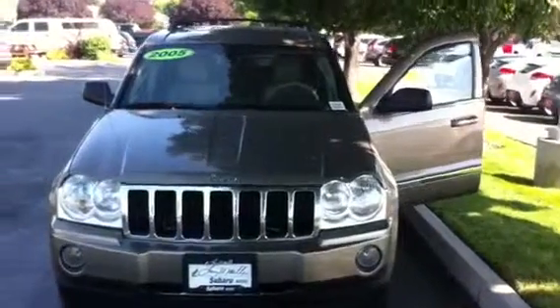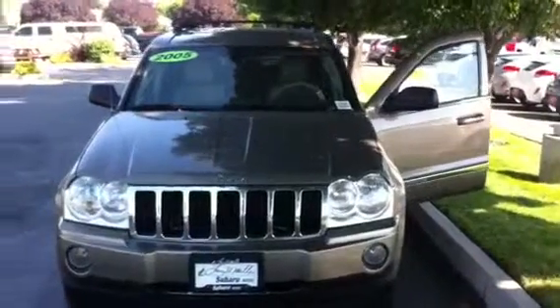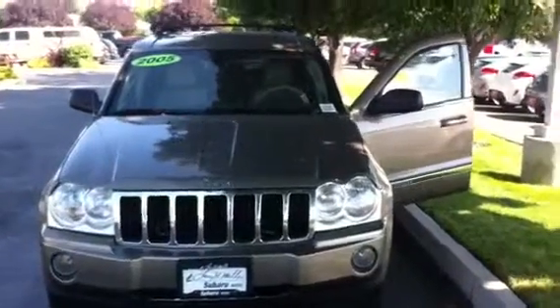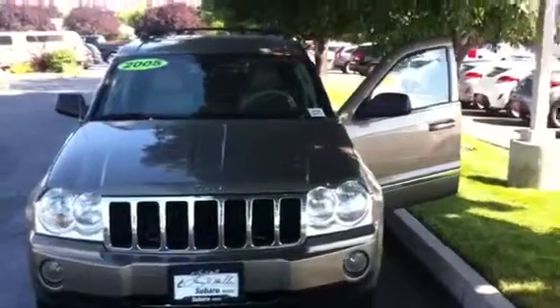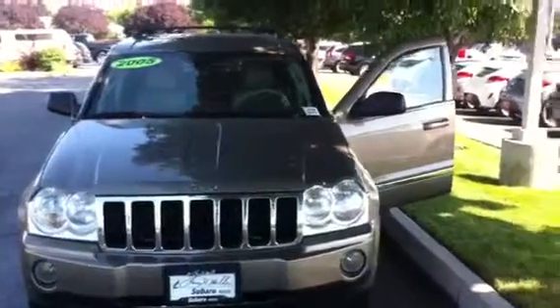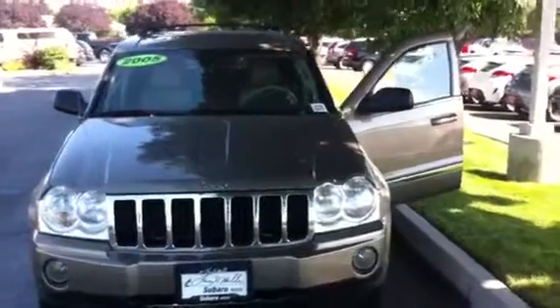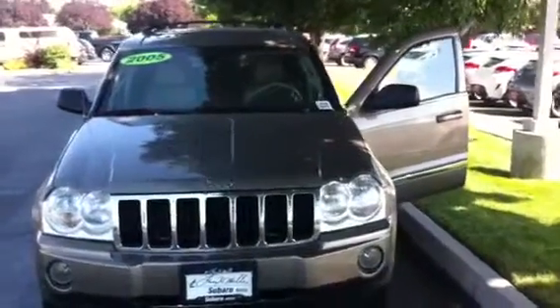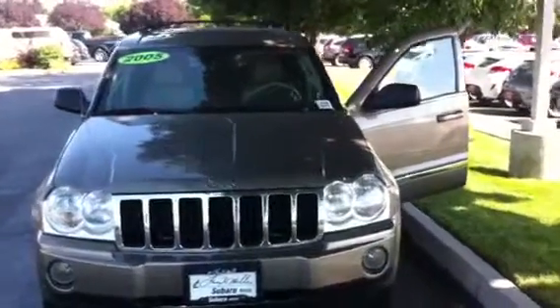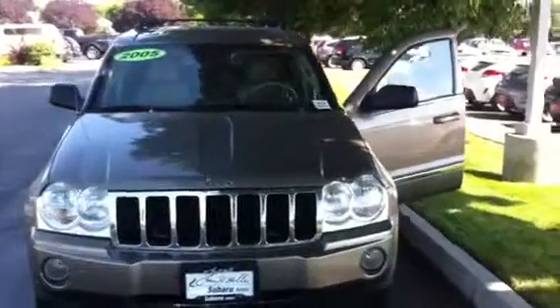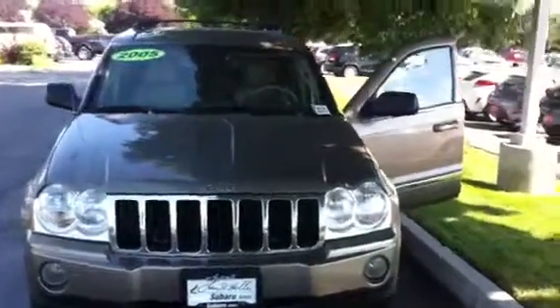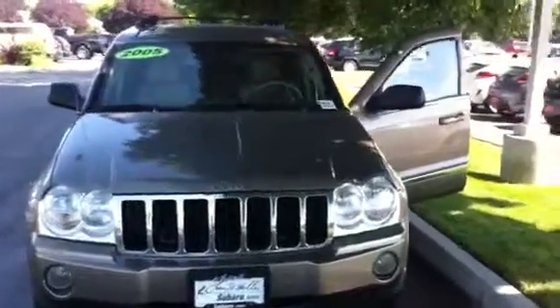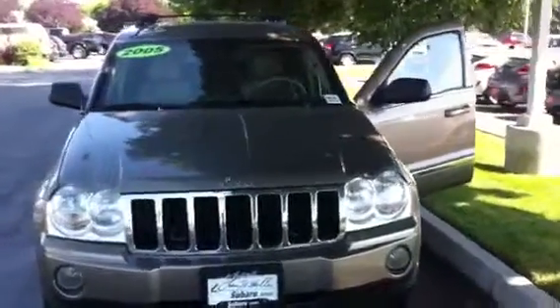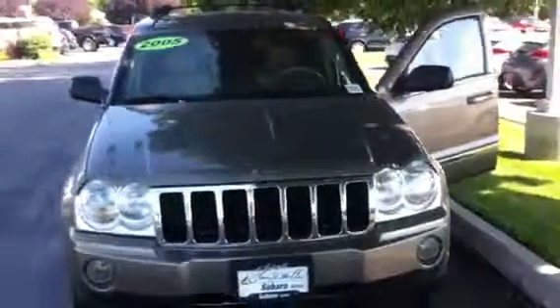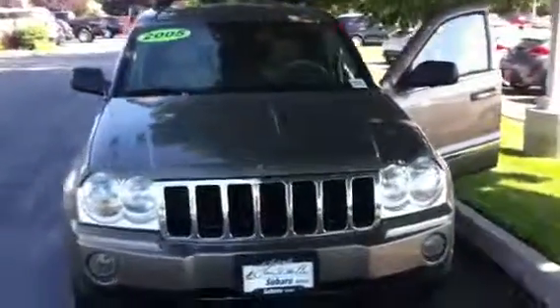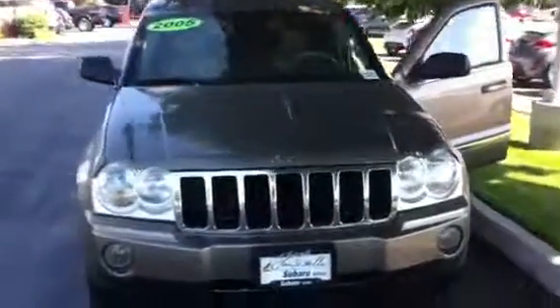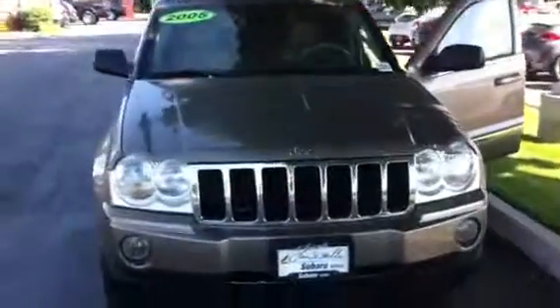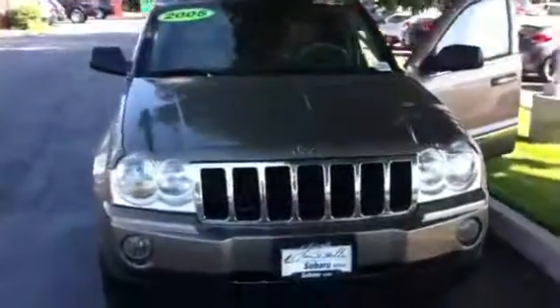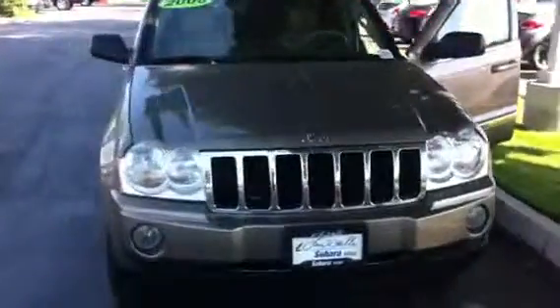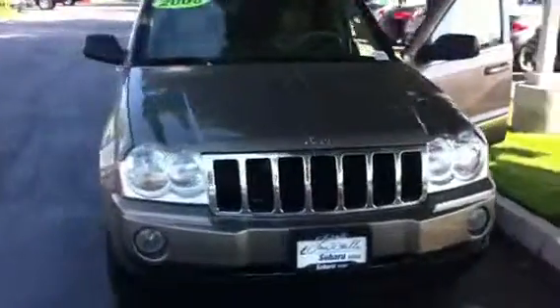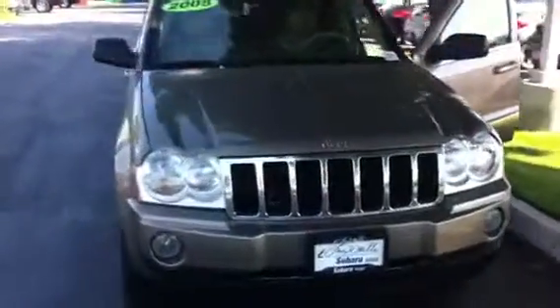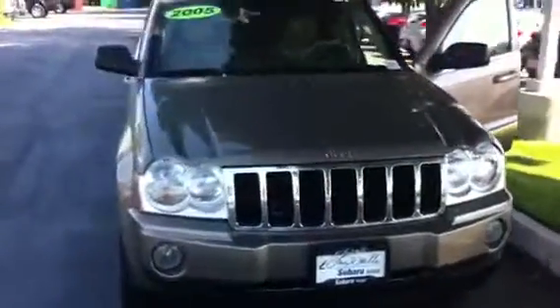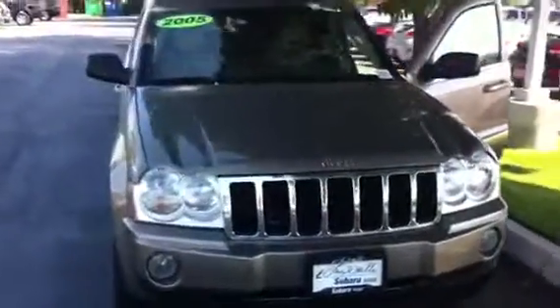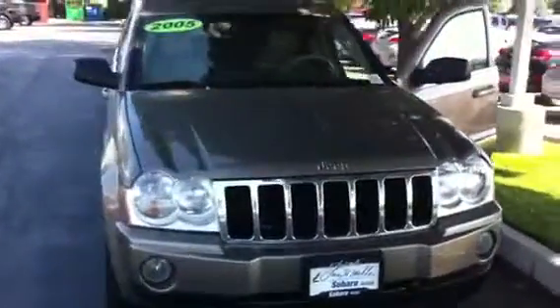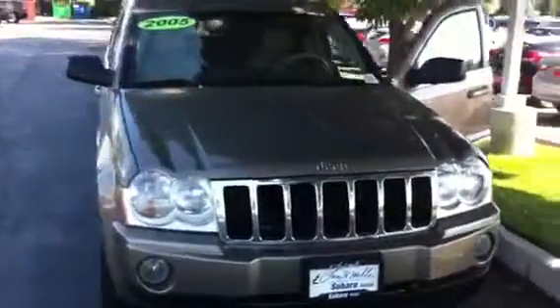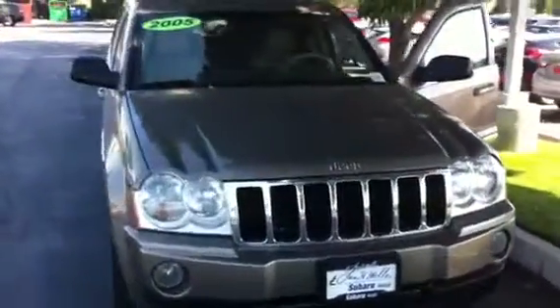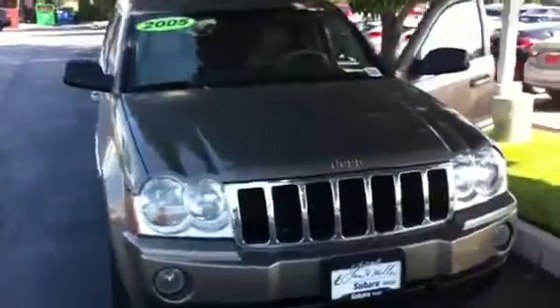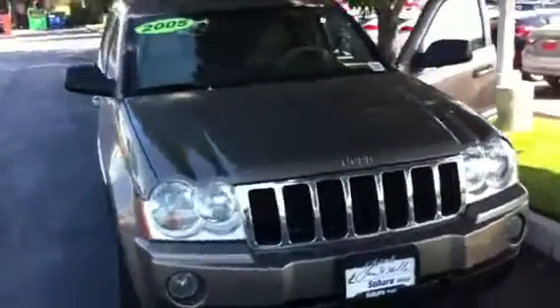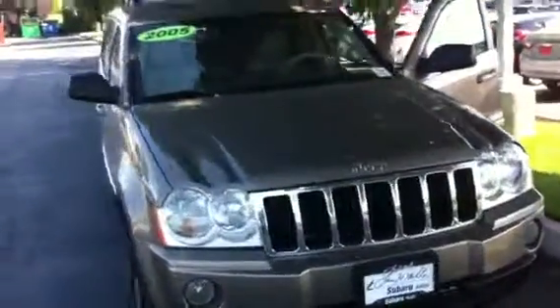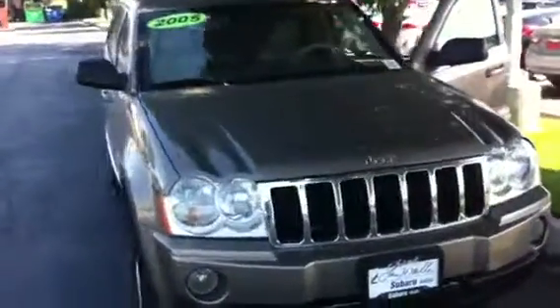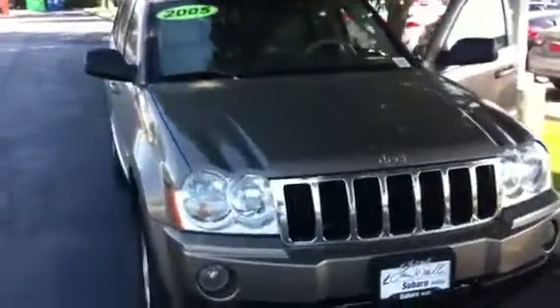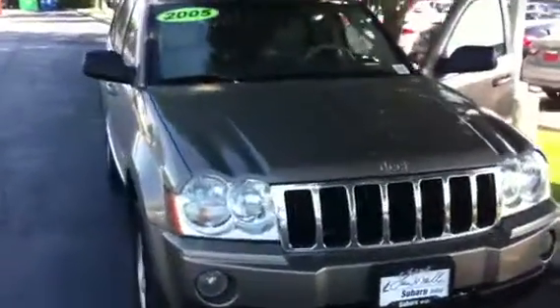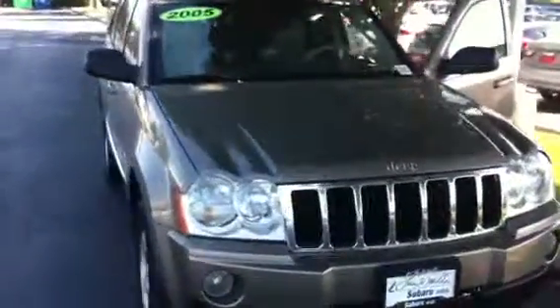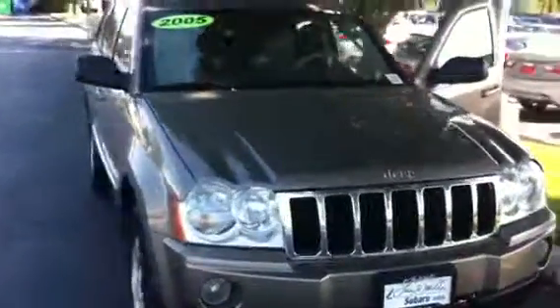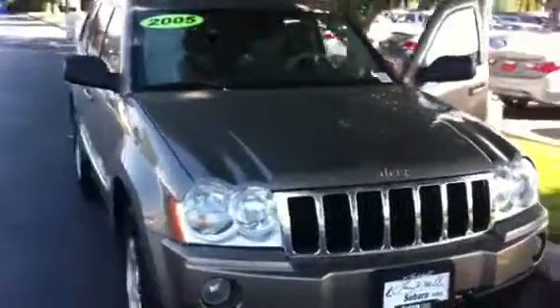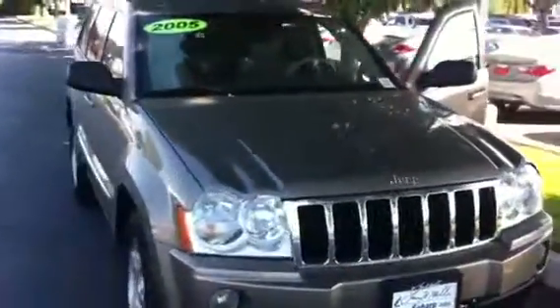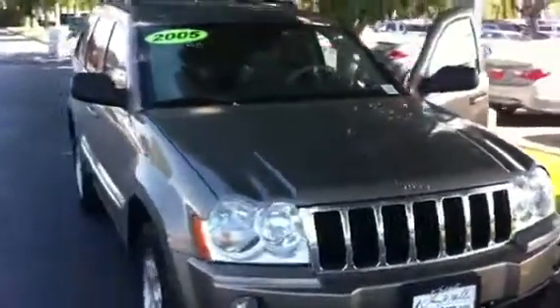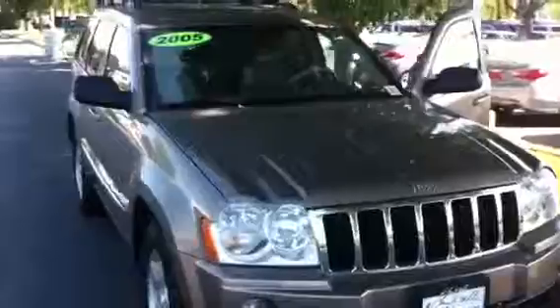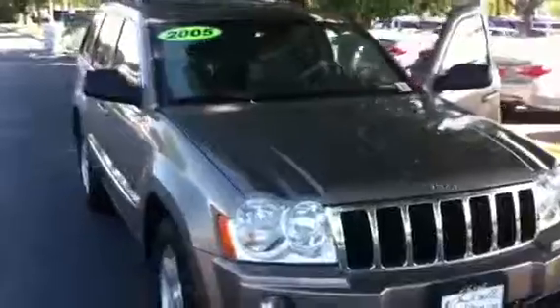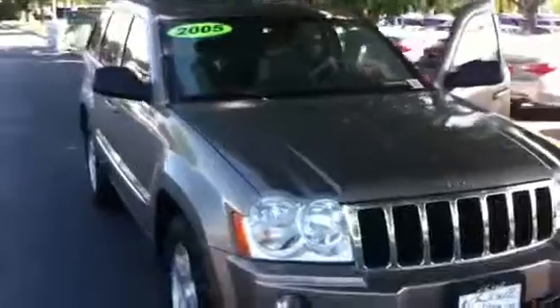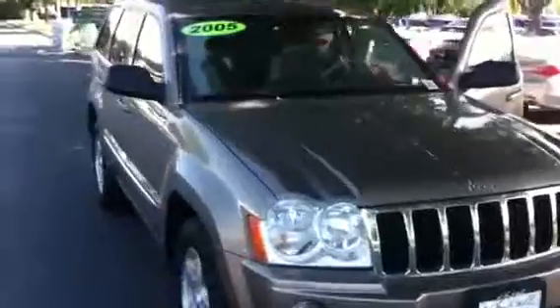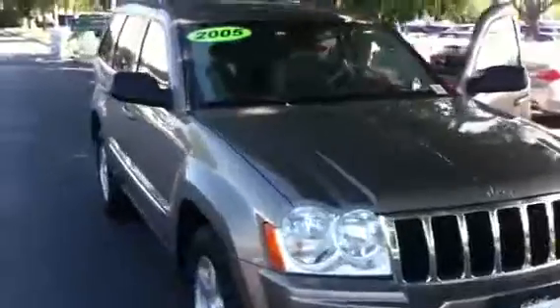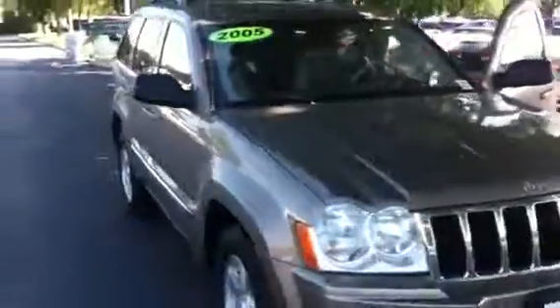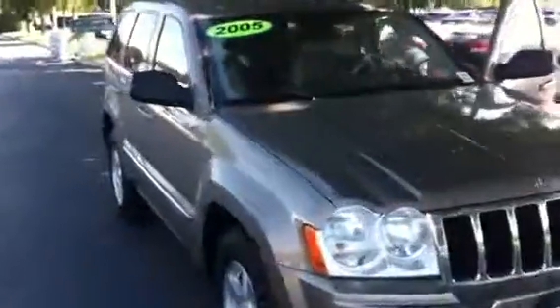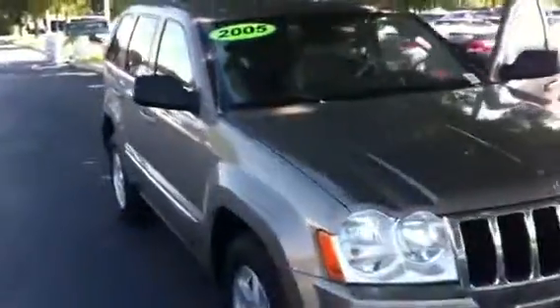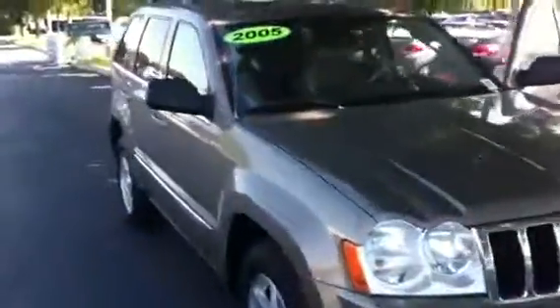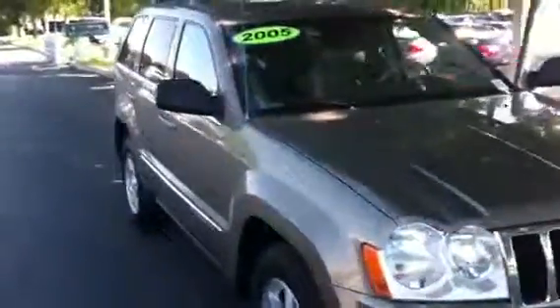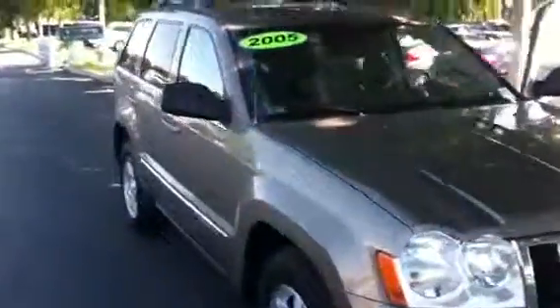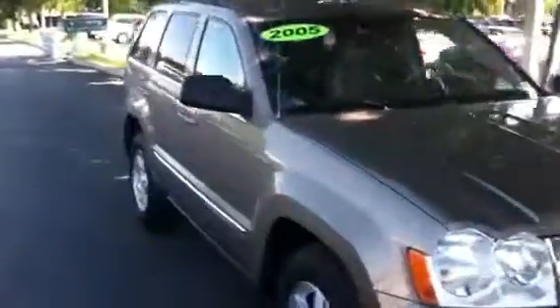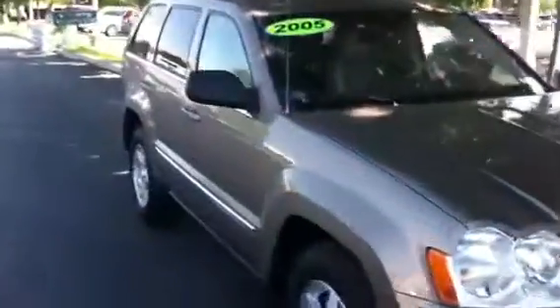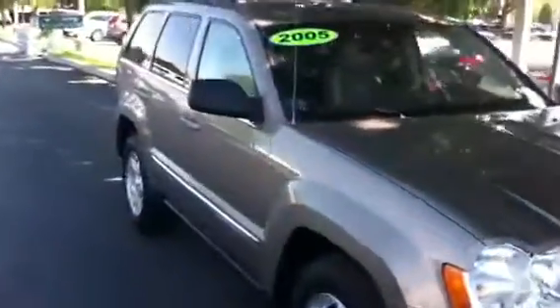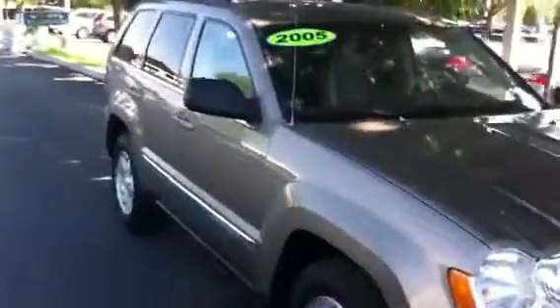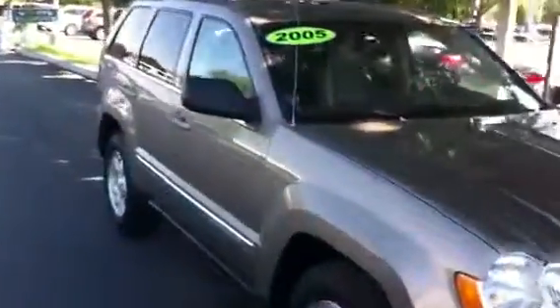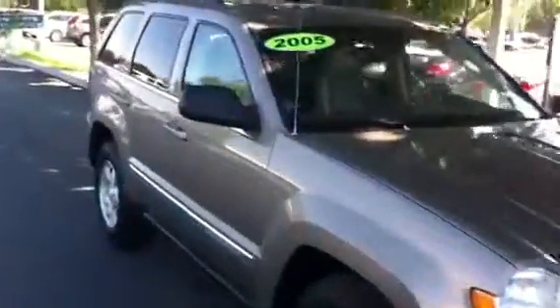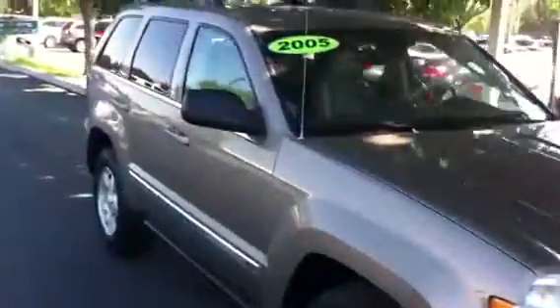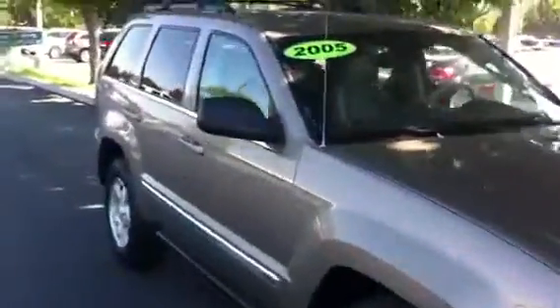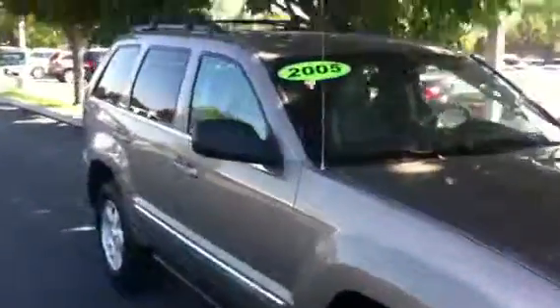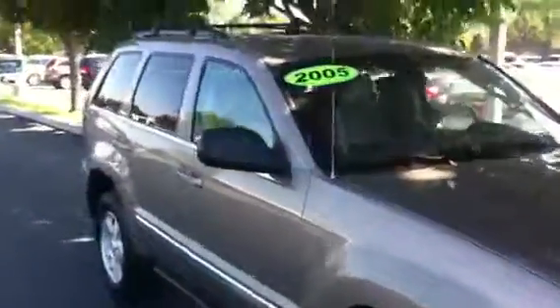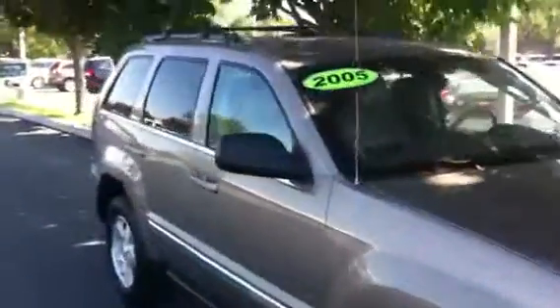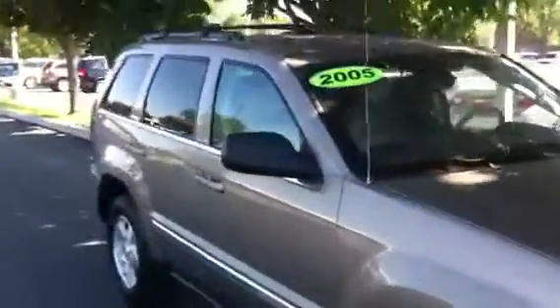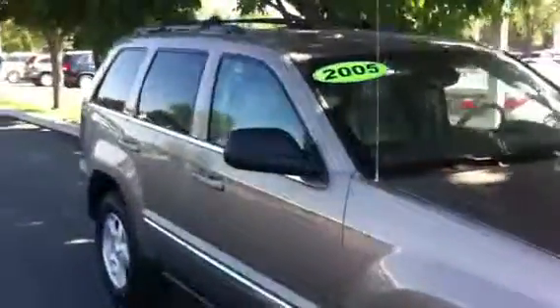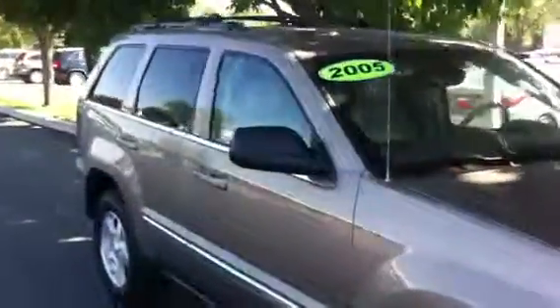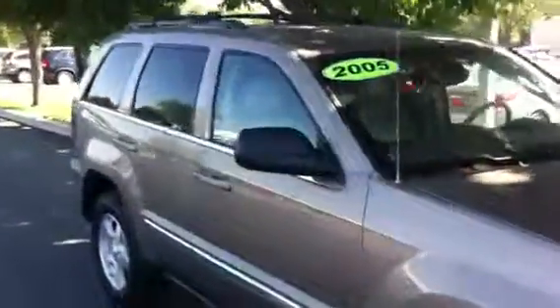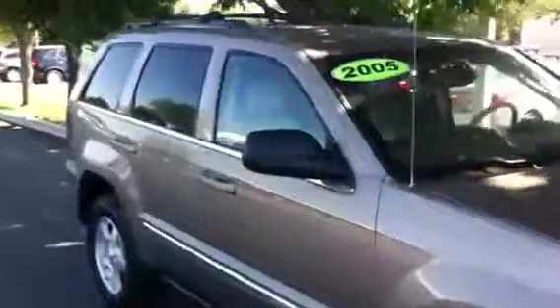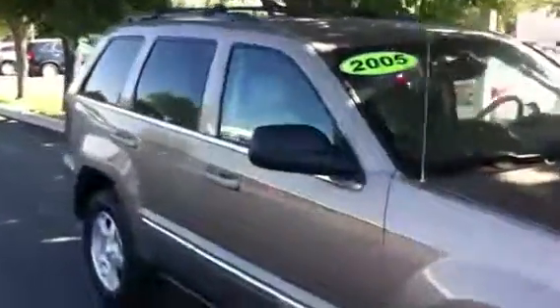Hey guys, this is Eric Smith with Larry Miller Subaru. Today I've got a great trade-in — we just took in a 2005 Jeep Grand Cherokee Limited.